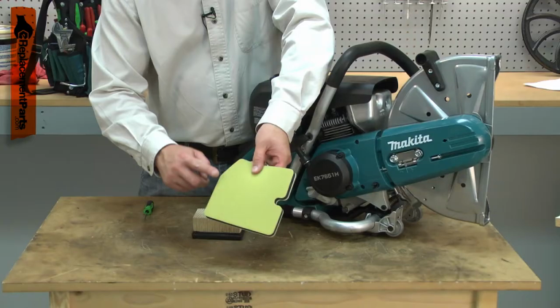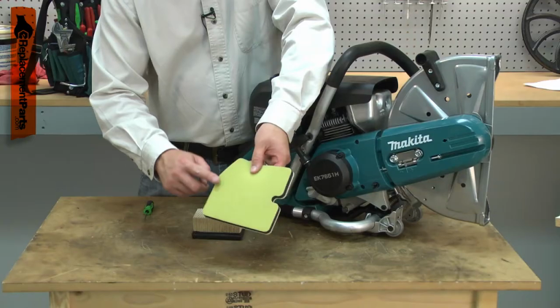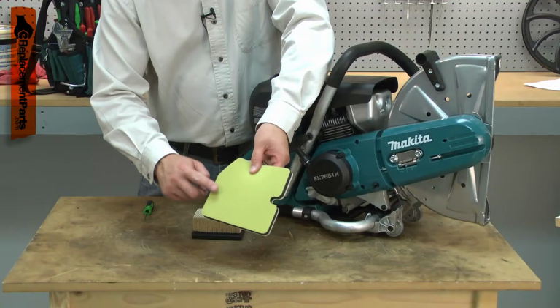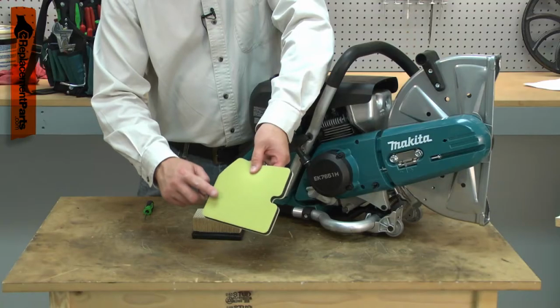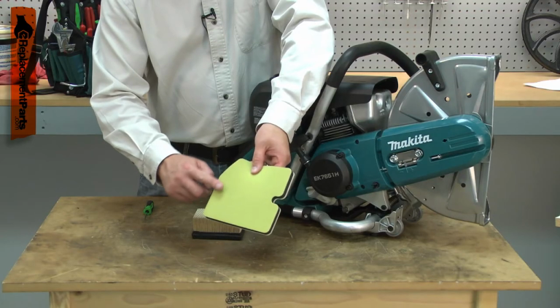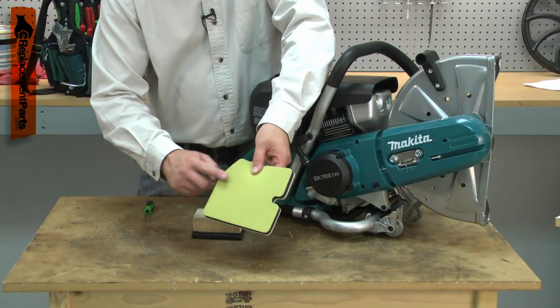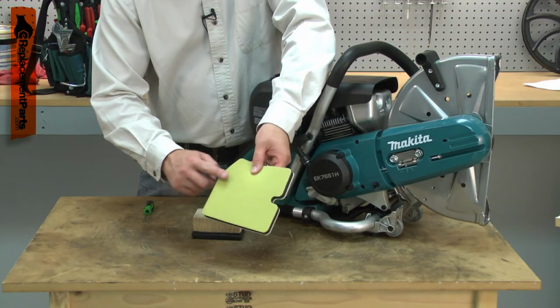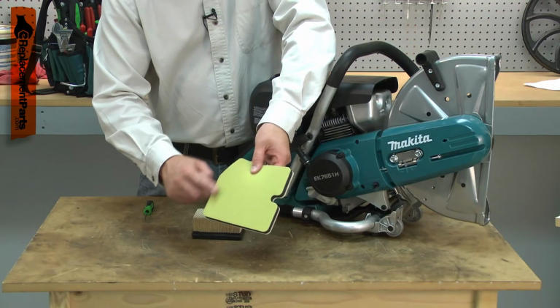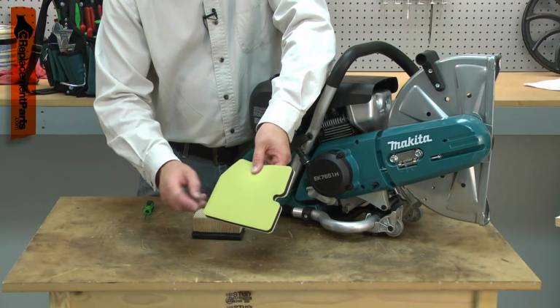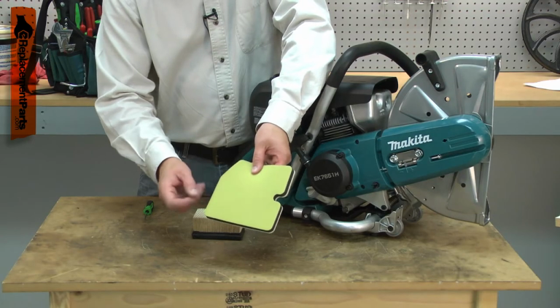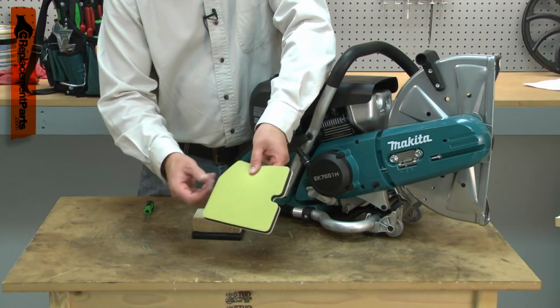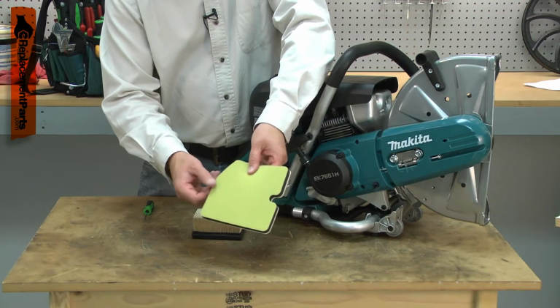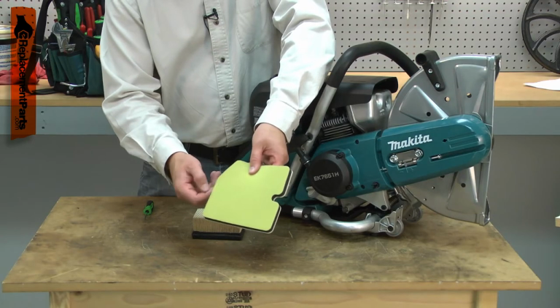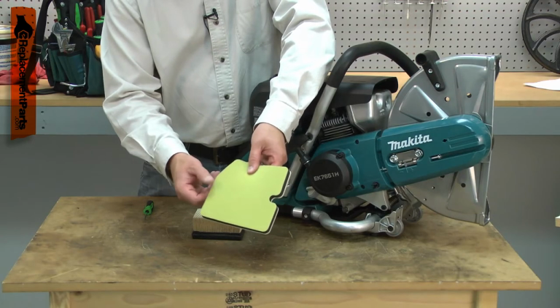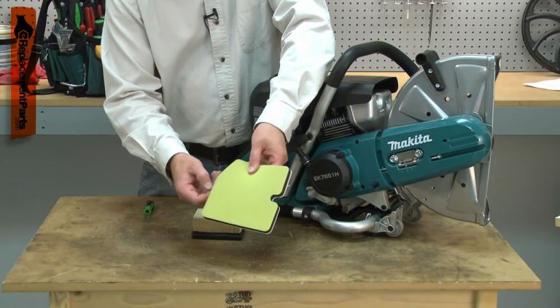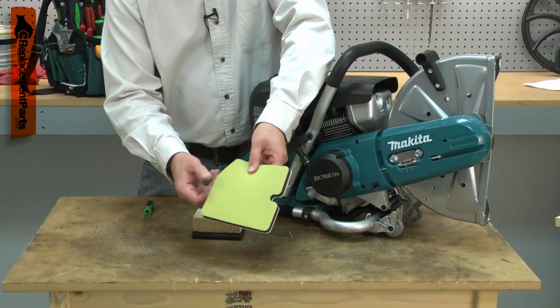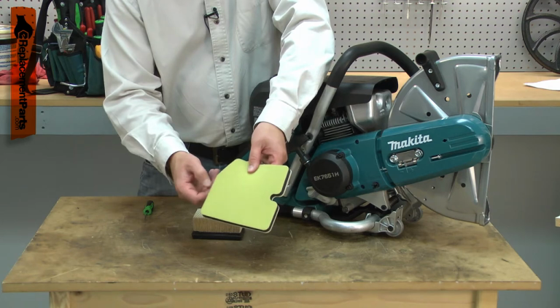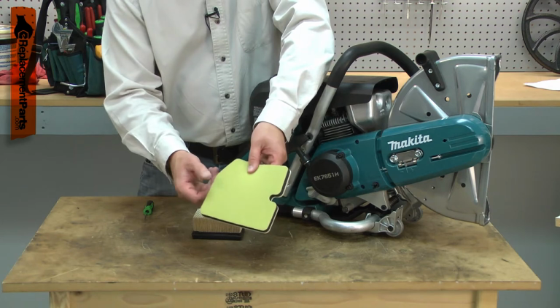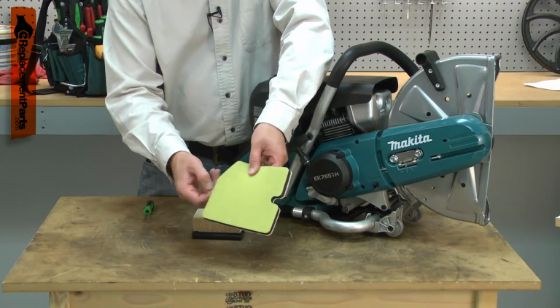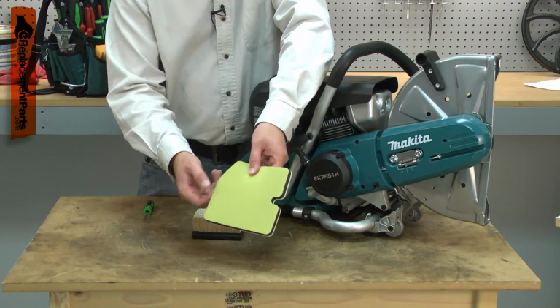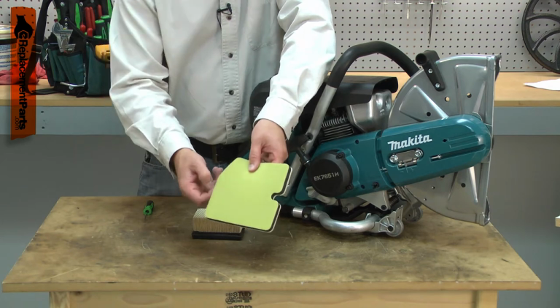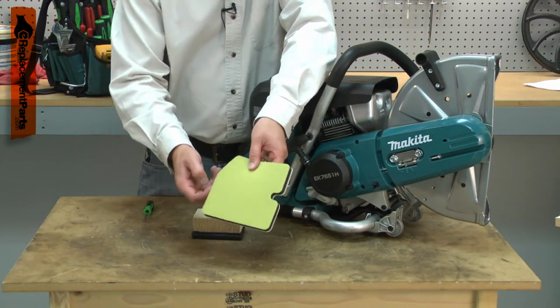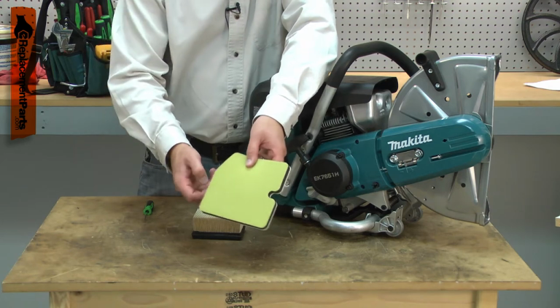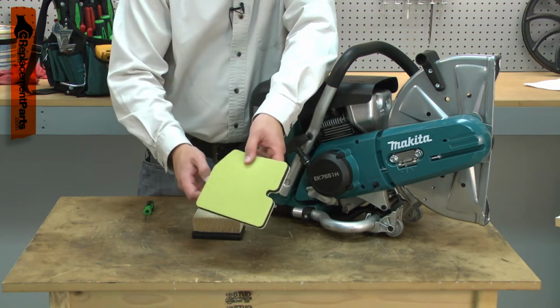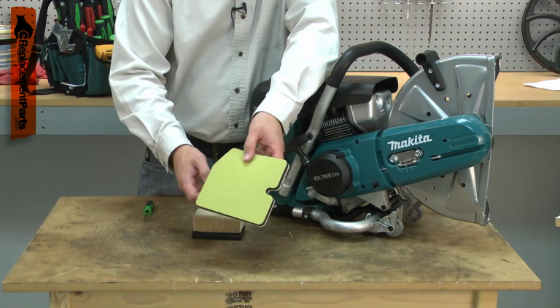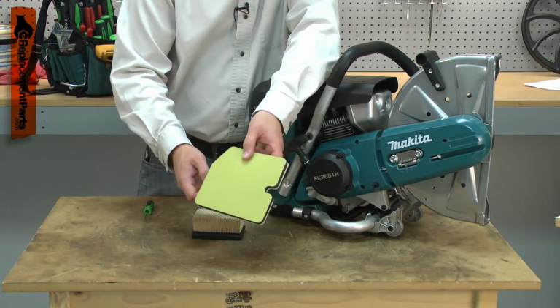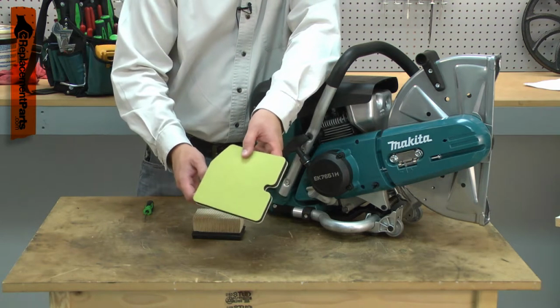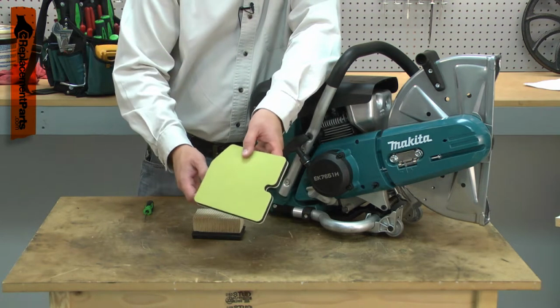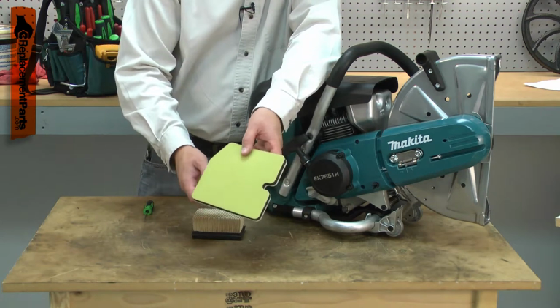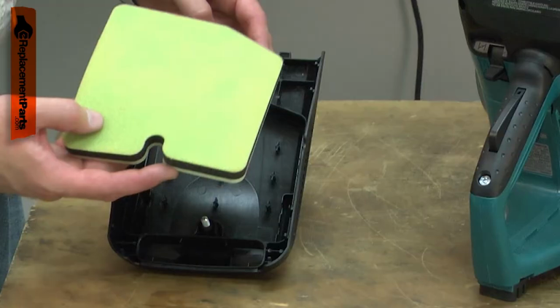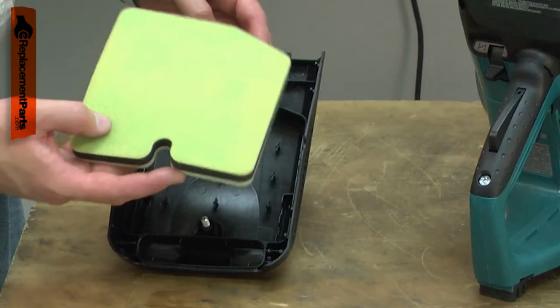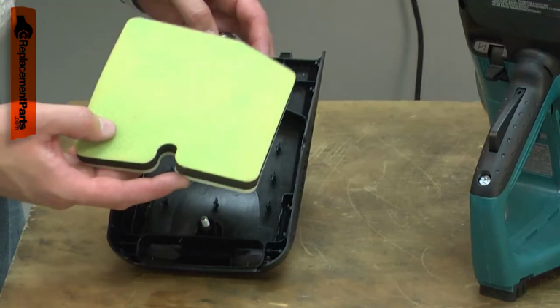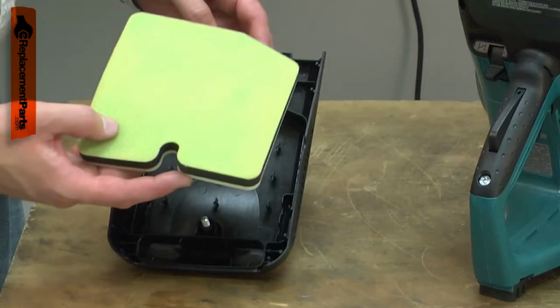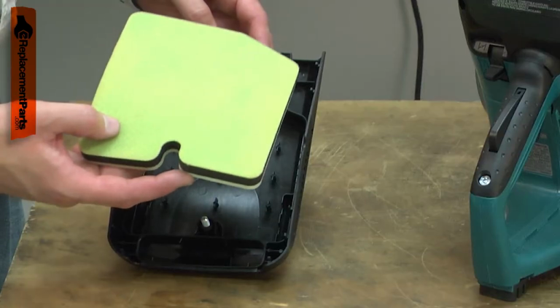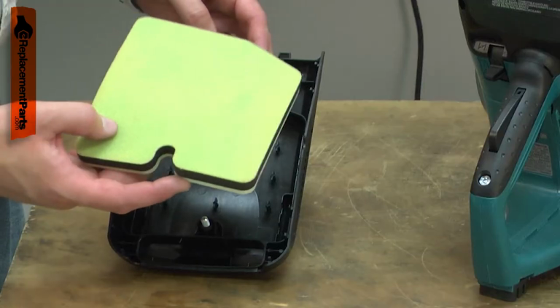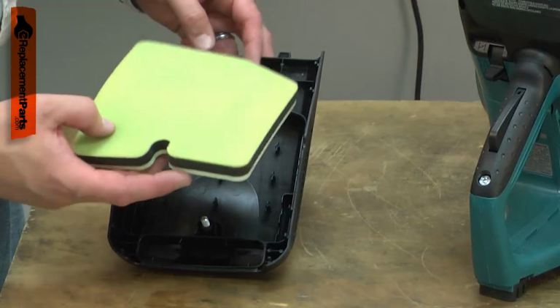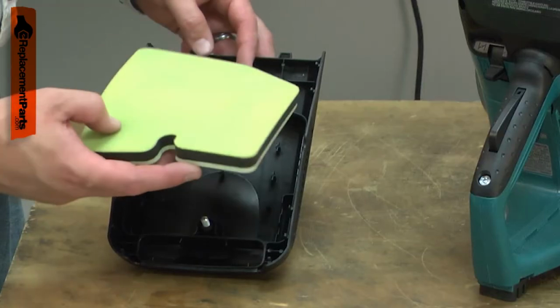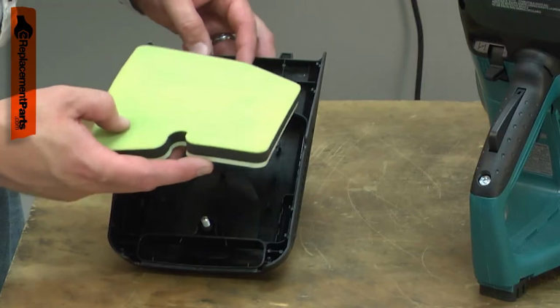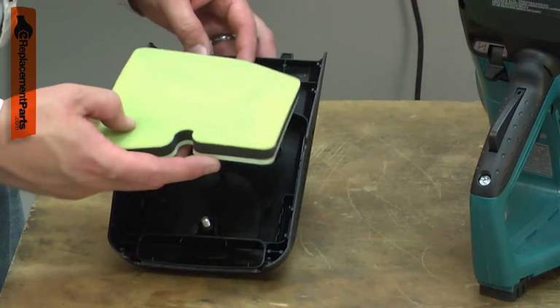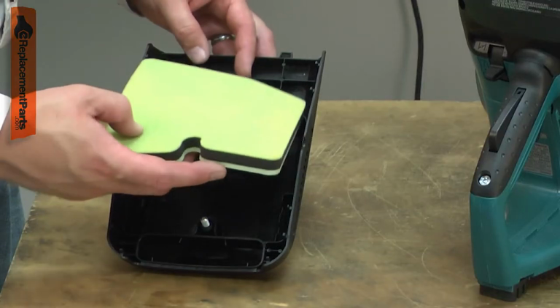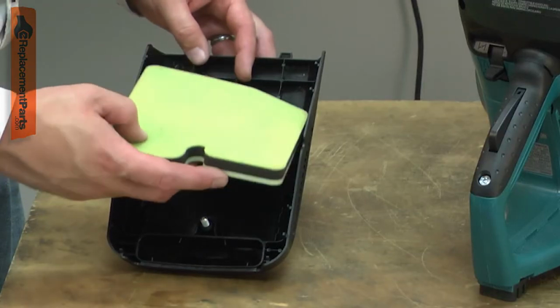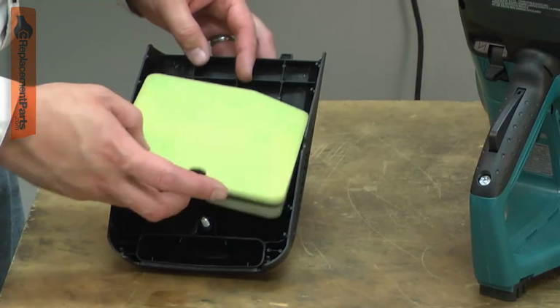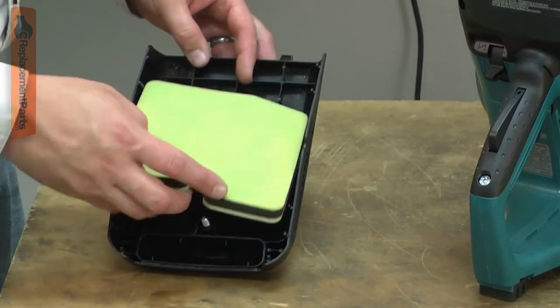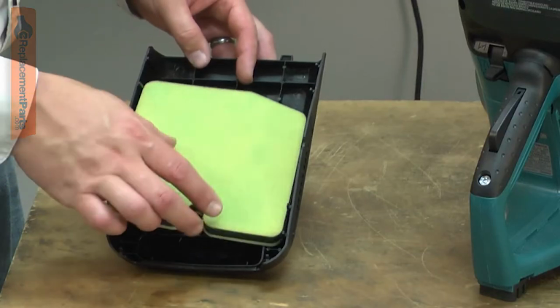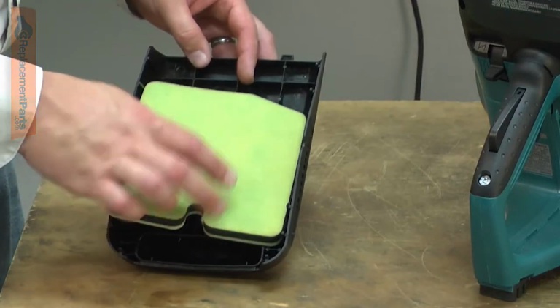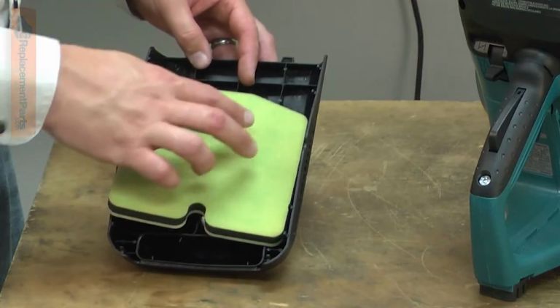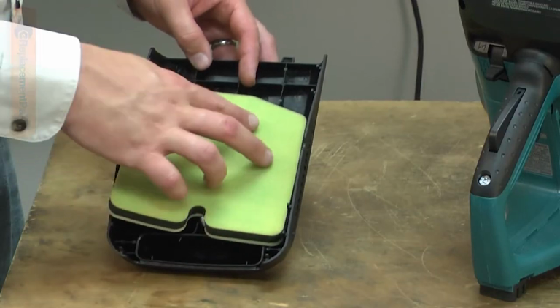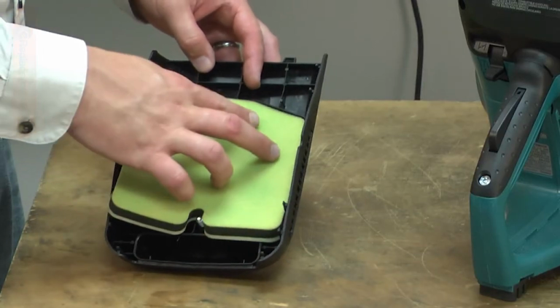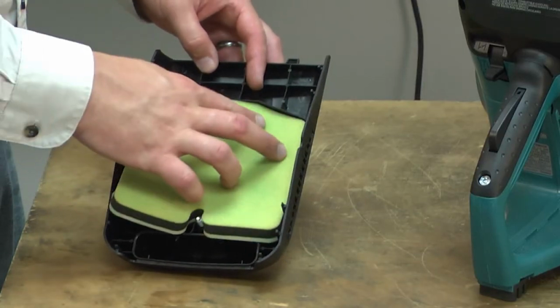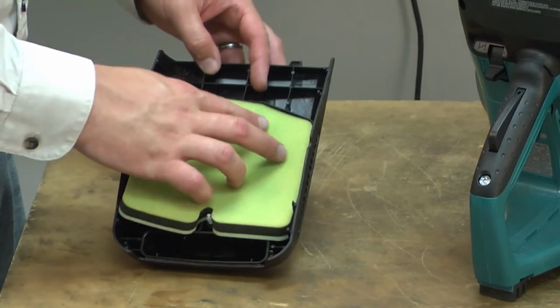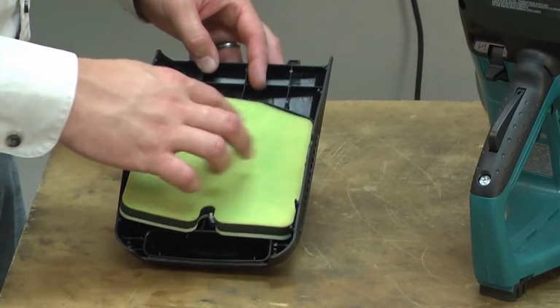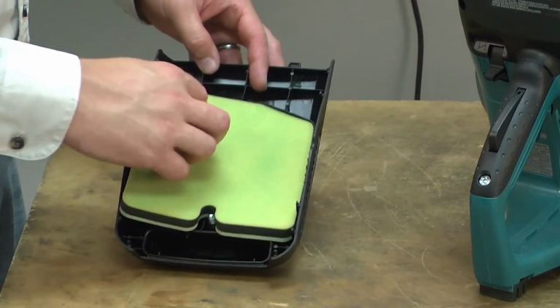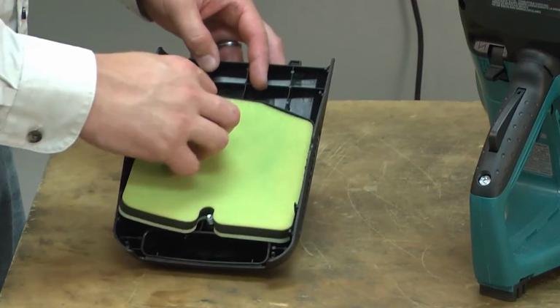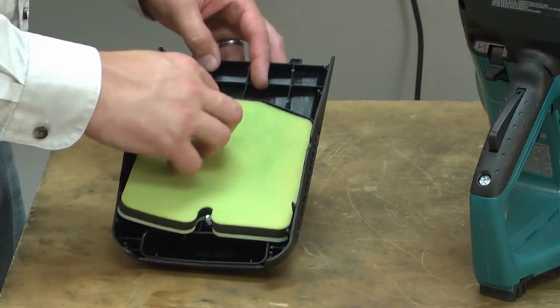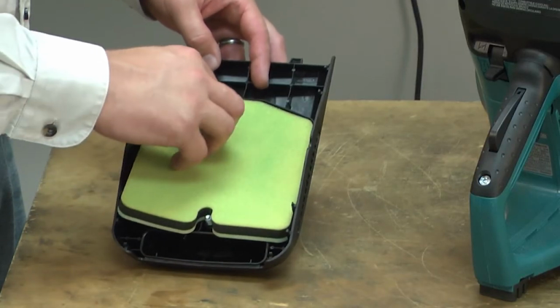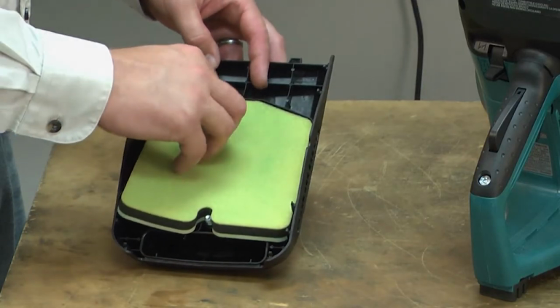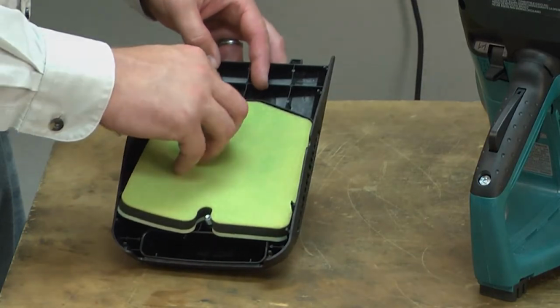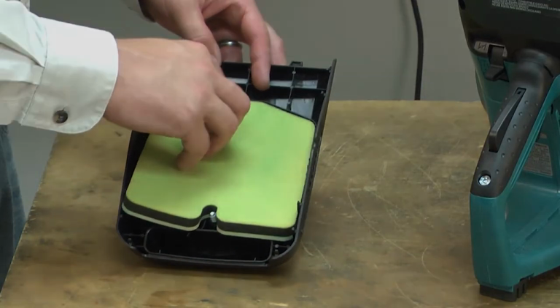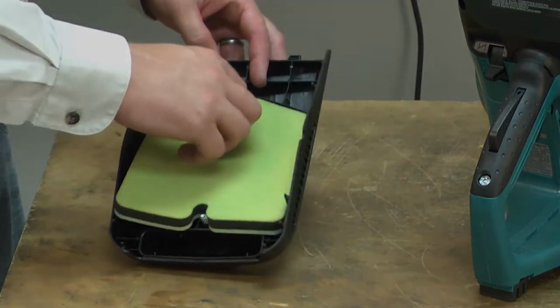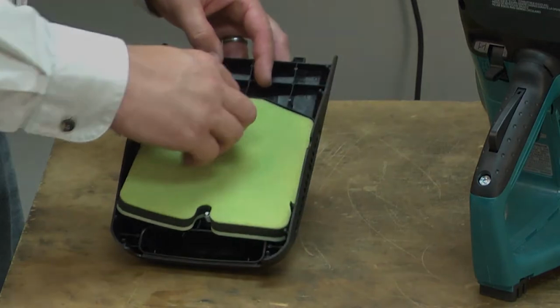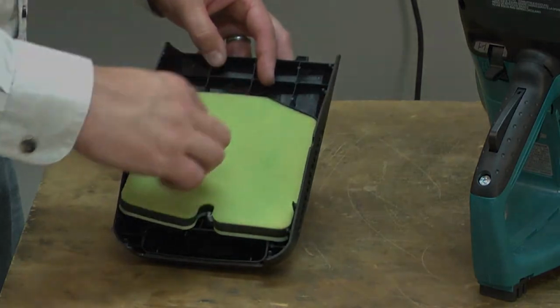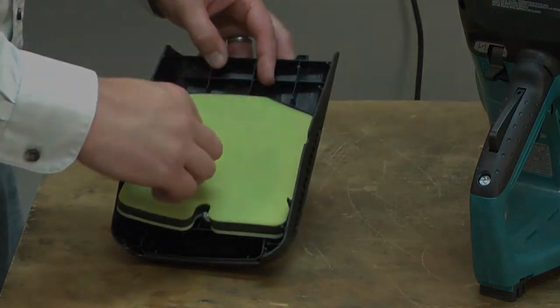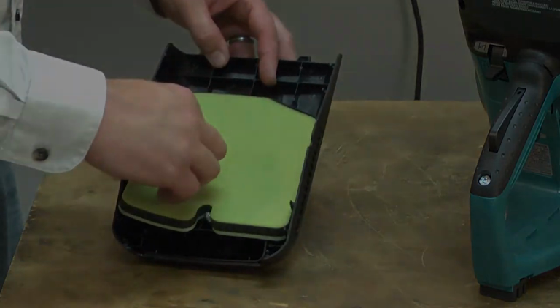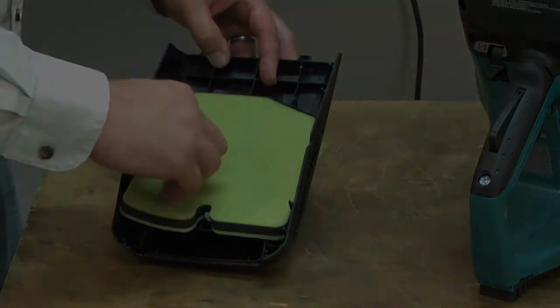When the filter starts to wear and crumble, it should be replaced. Replacing the pre-filter is a repair that you can do yourself, and I'm going to show you how.